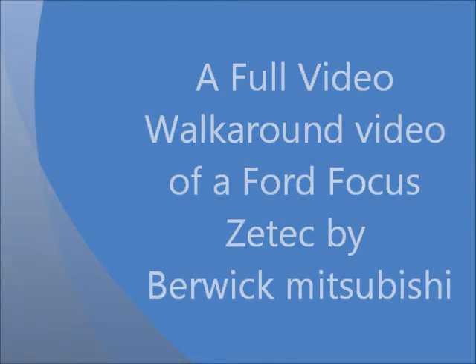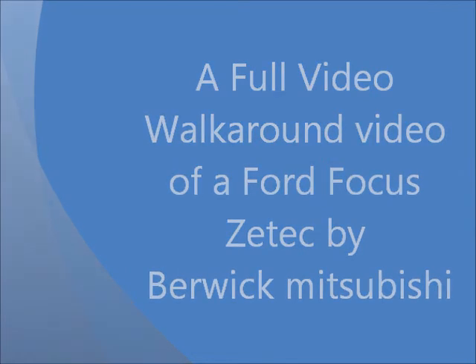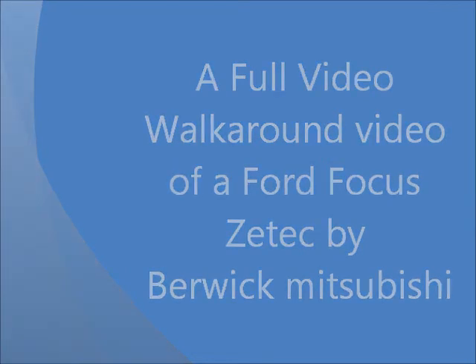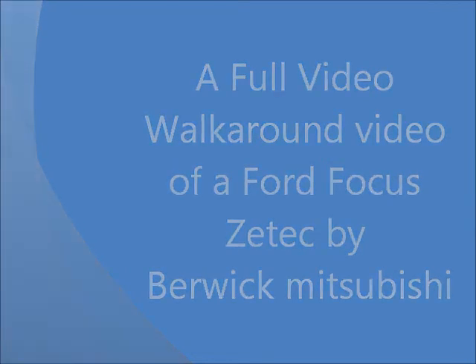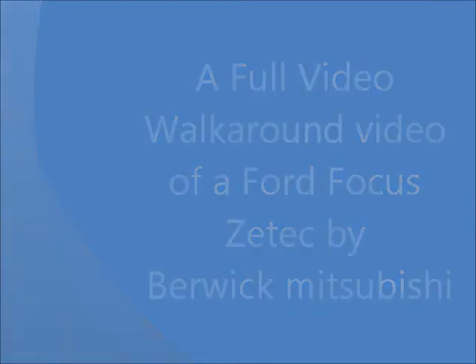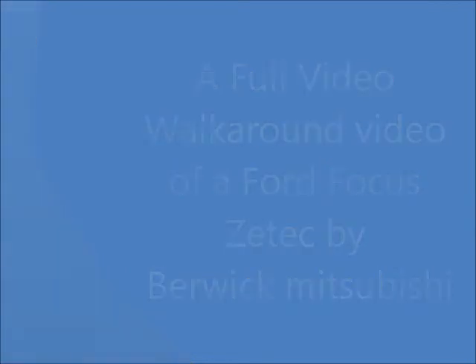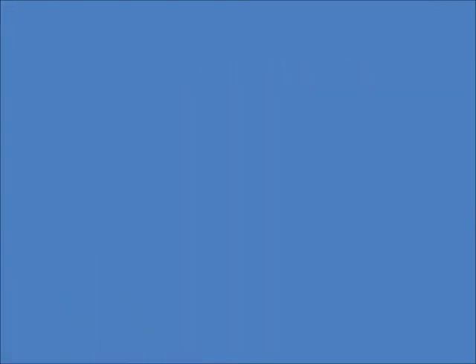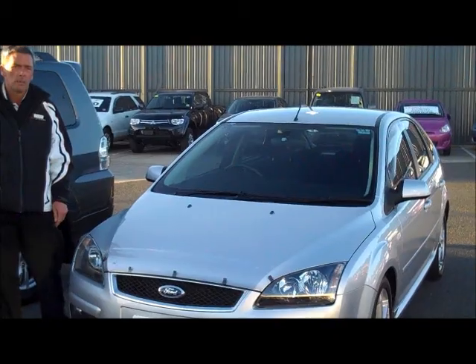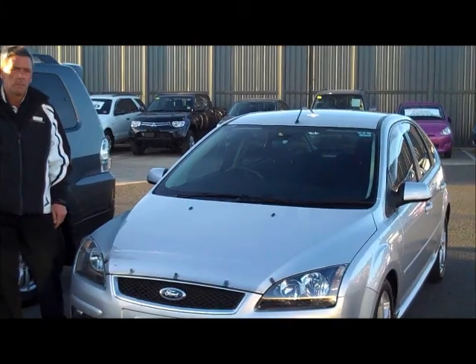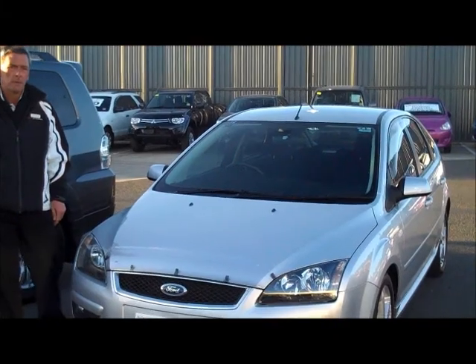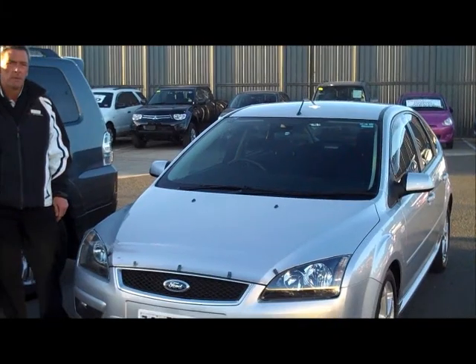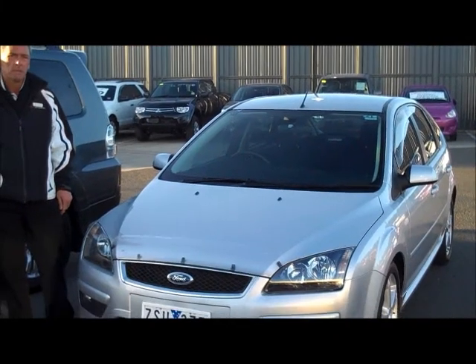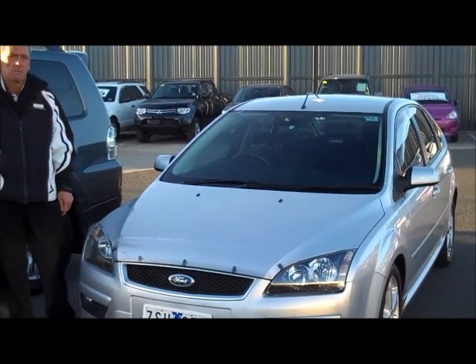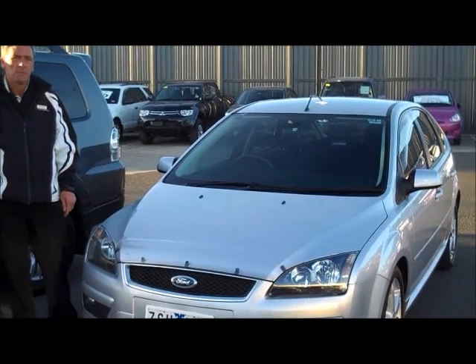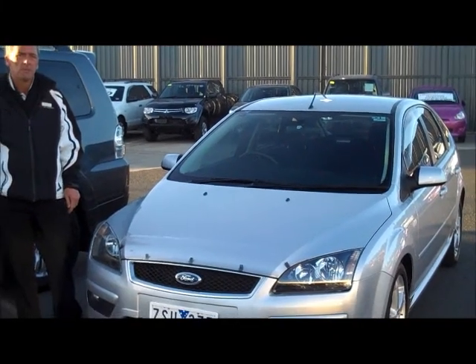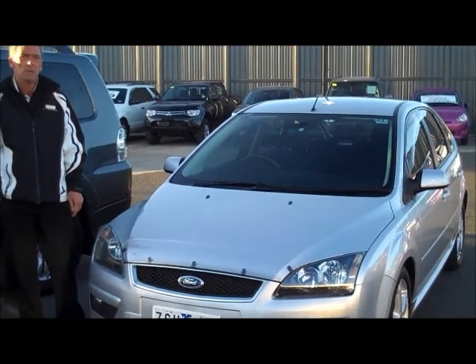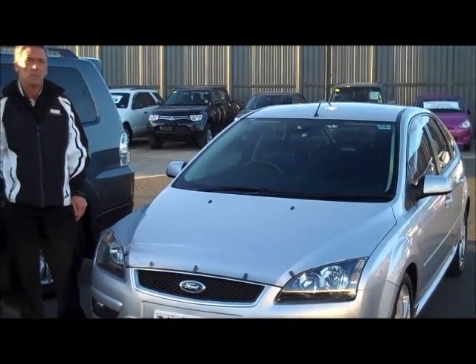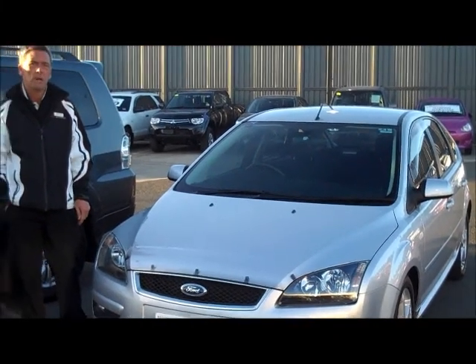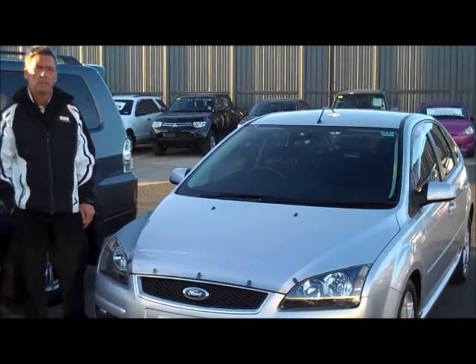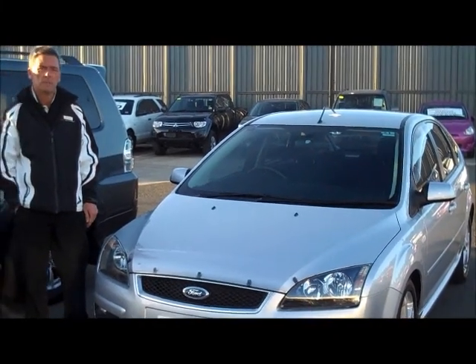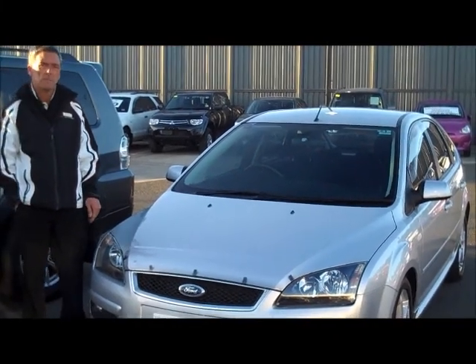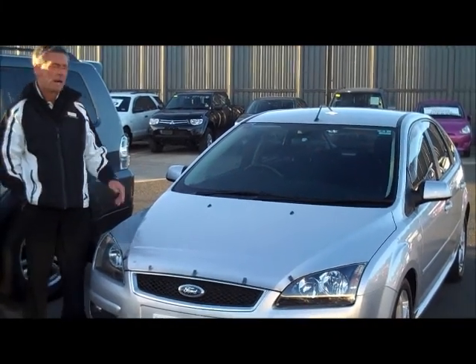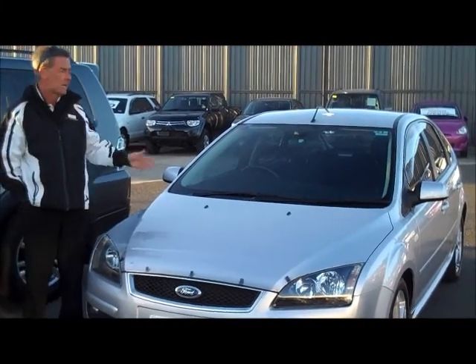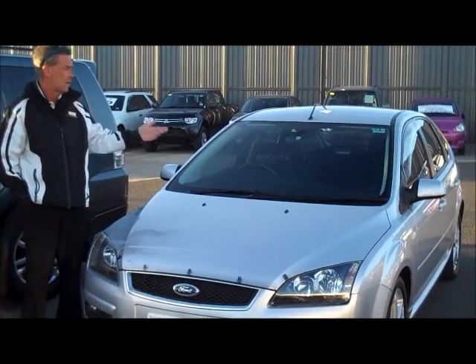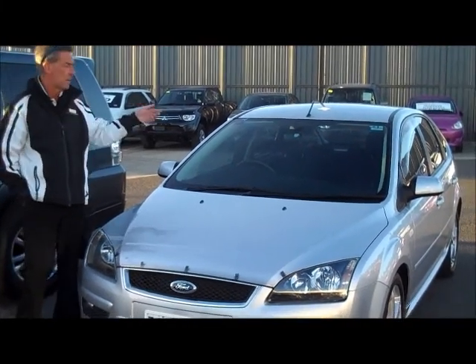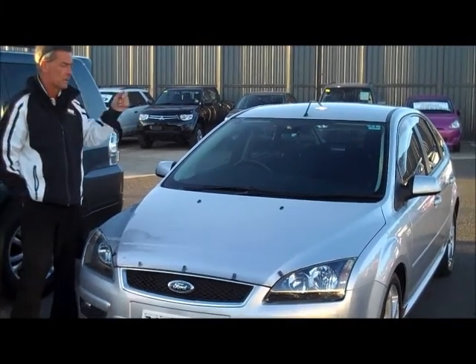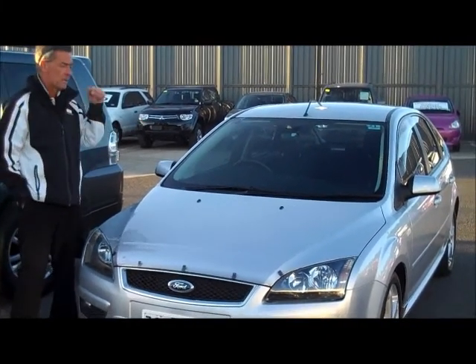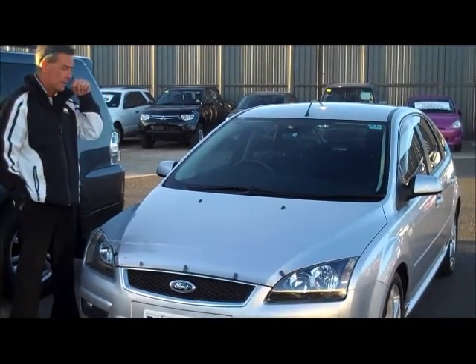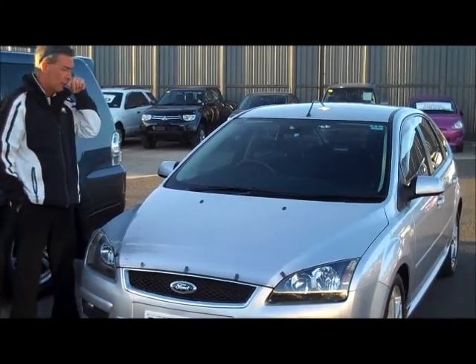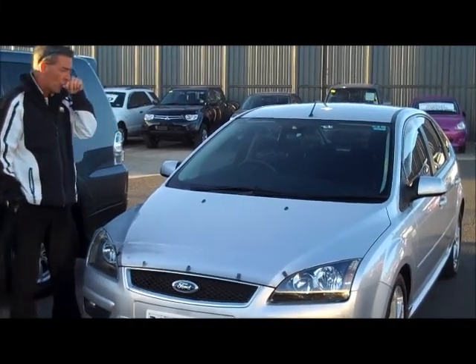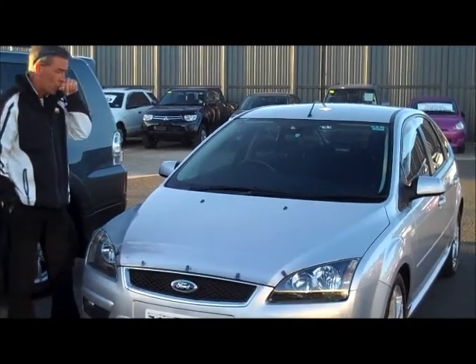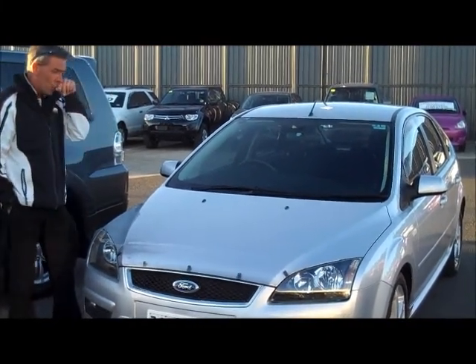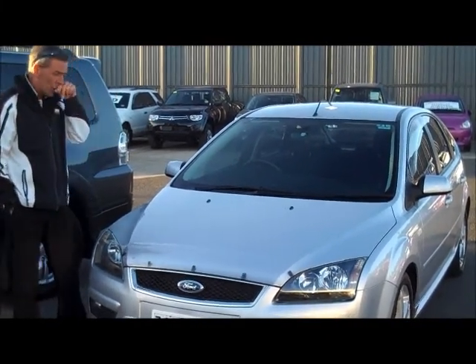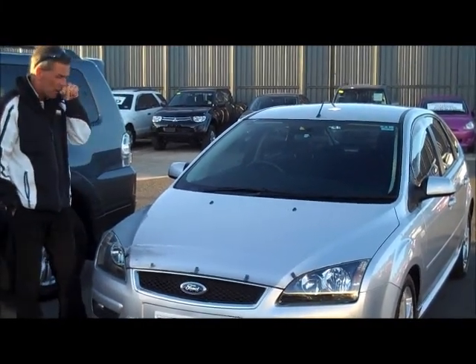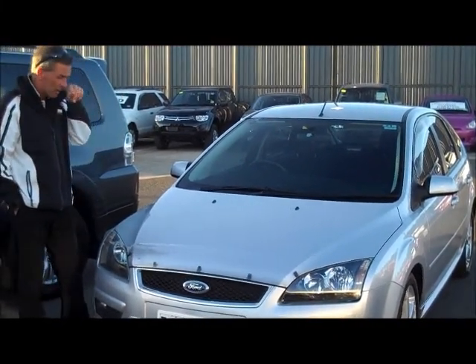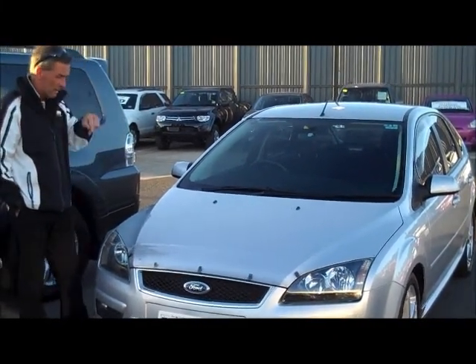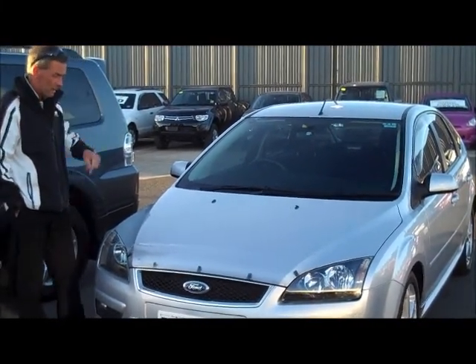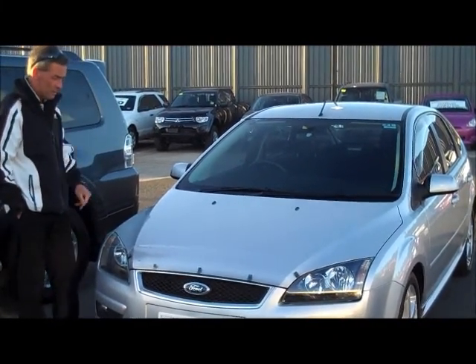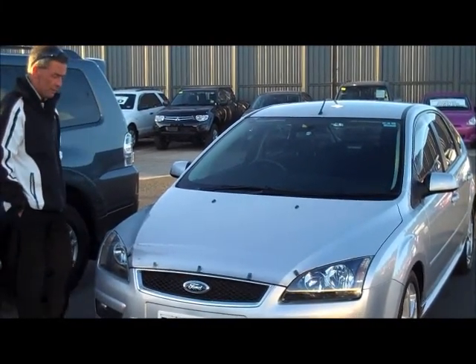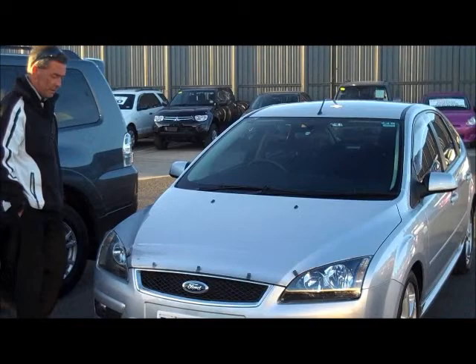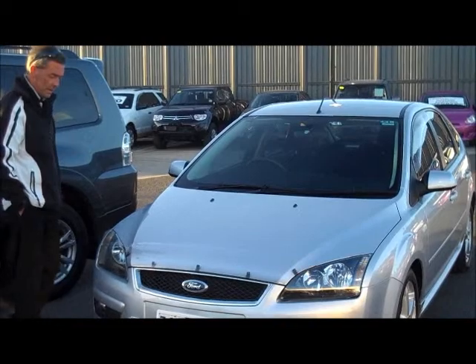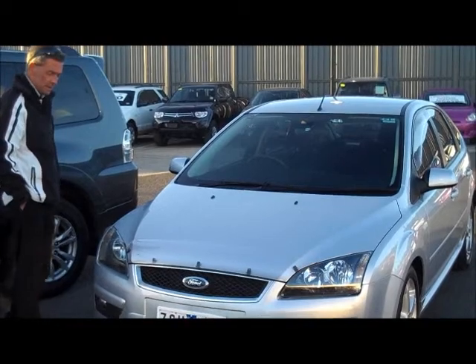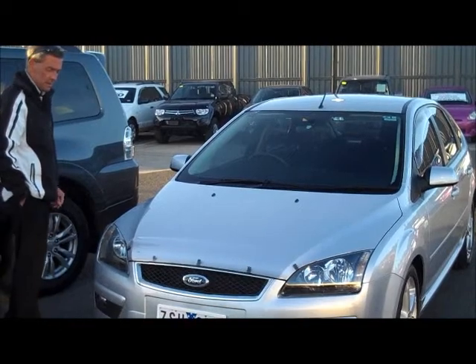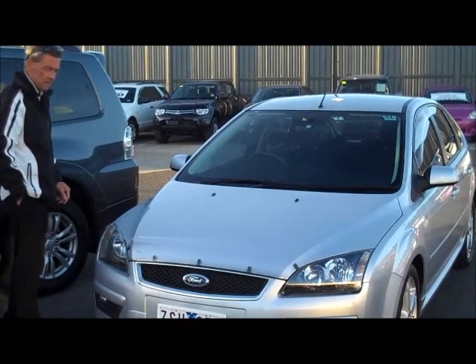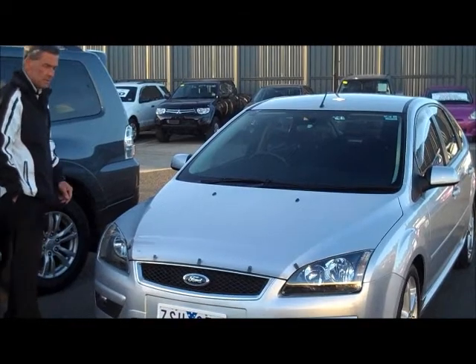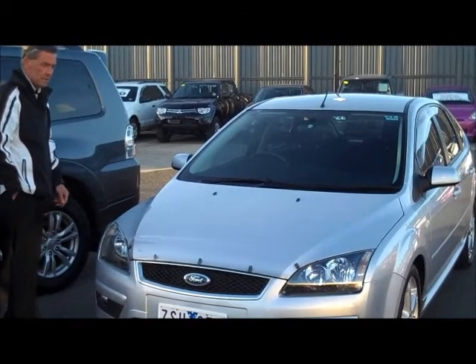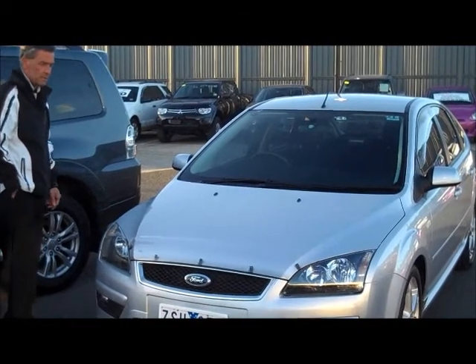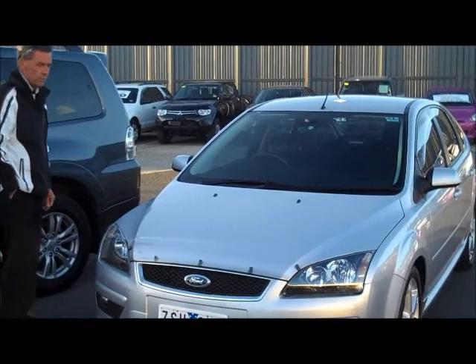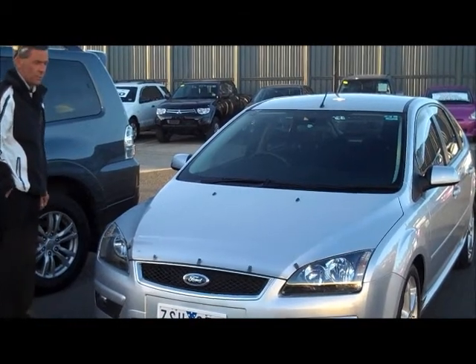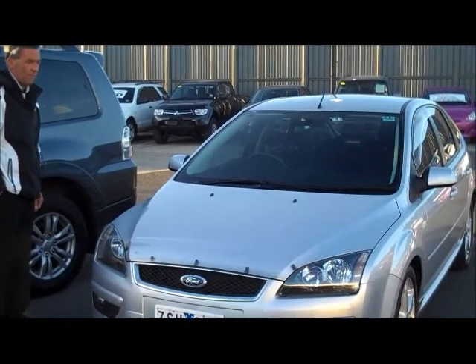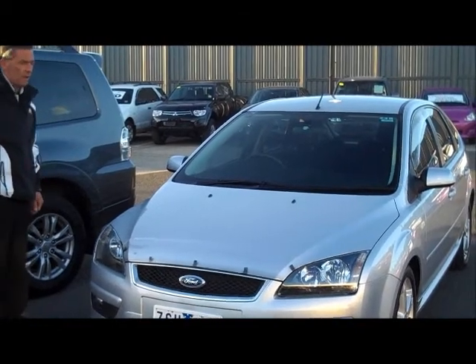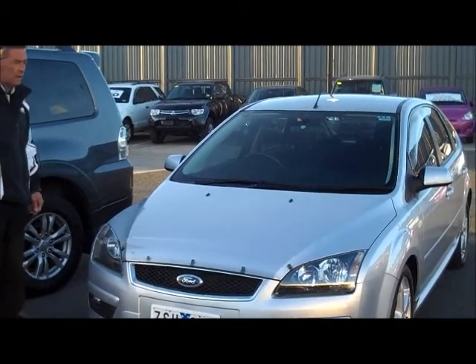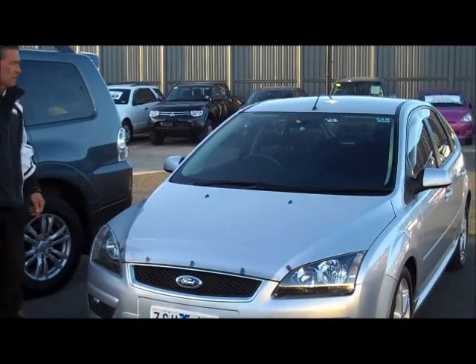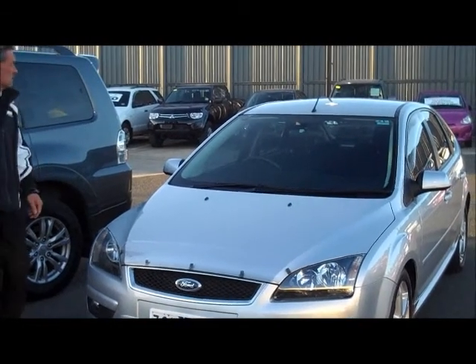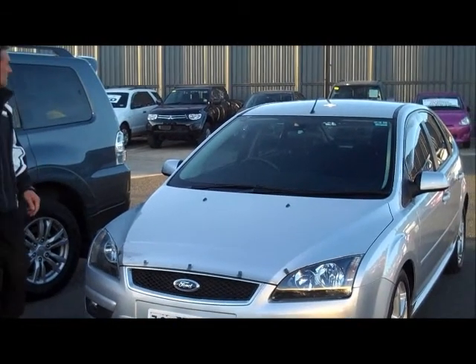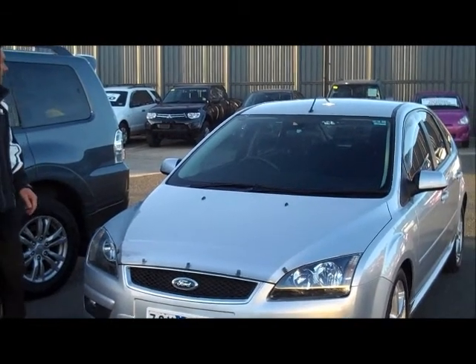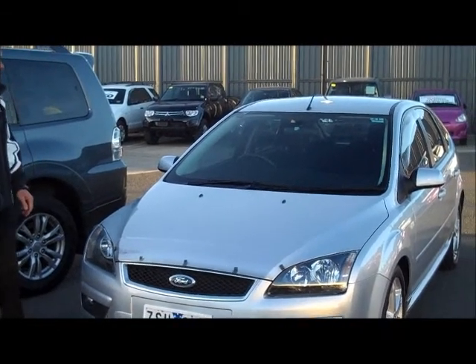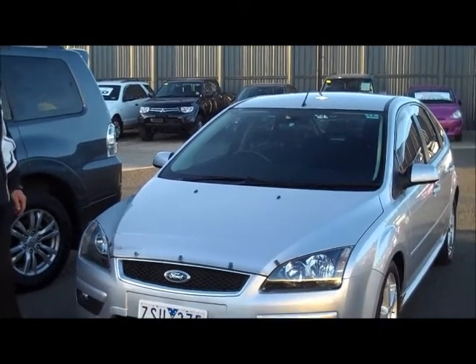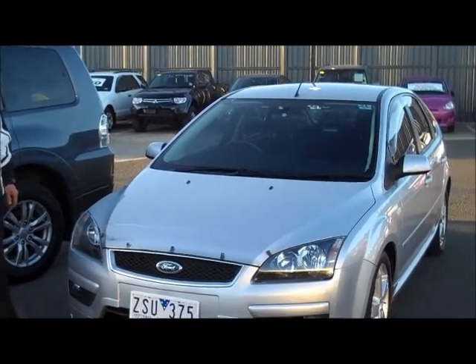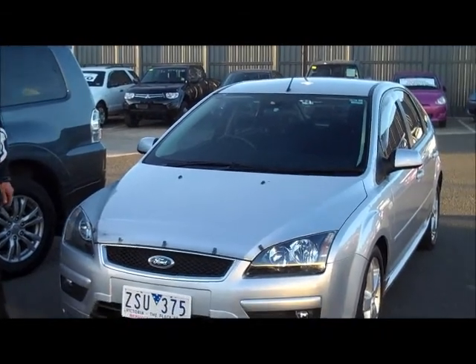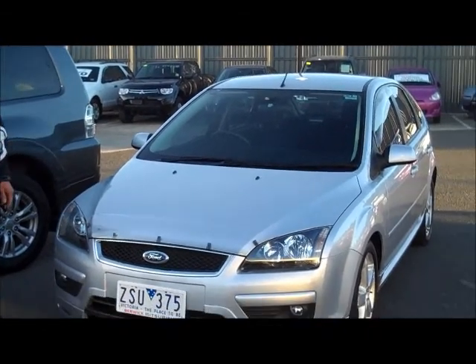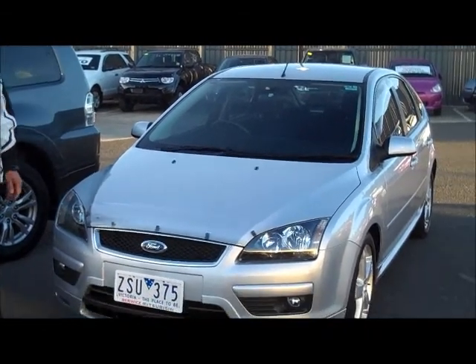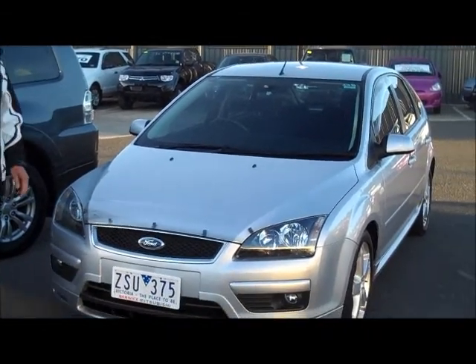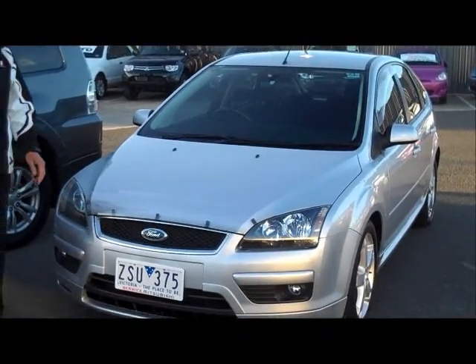Welcome back to the Lock and Order of Mitsubishi. My name's Martin, and I'm taking a look around our 2006 Ford Focus ZTEC hatchback.